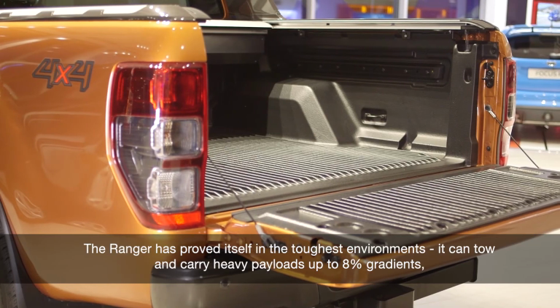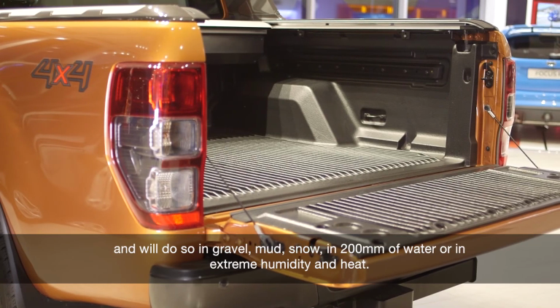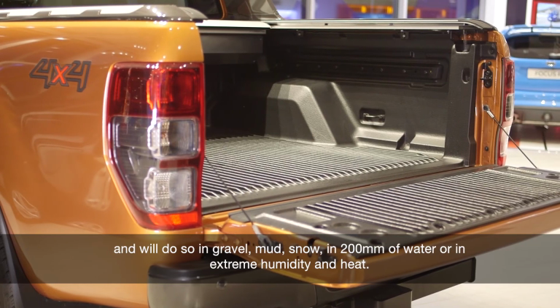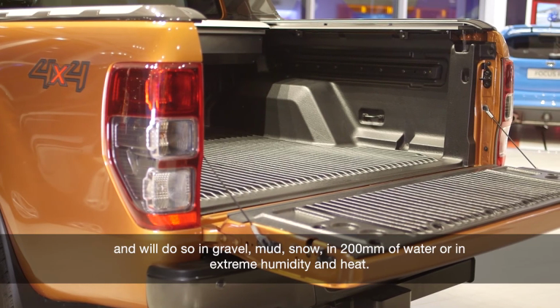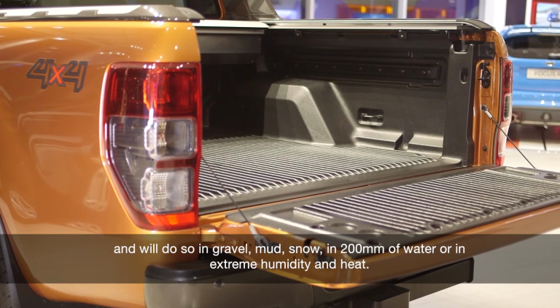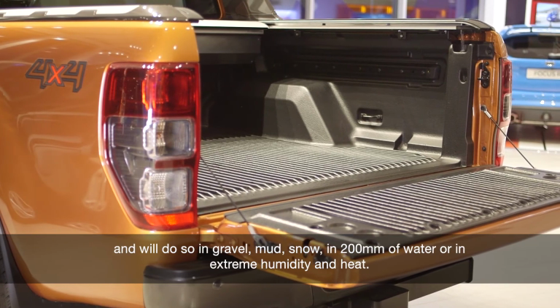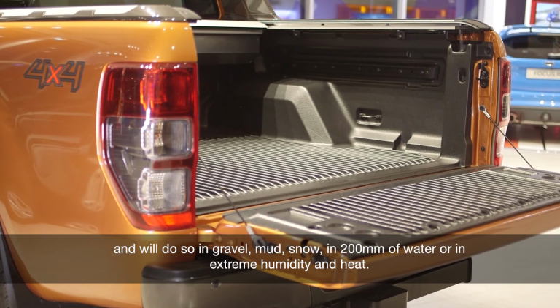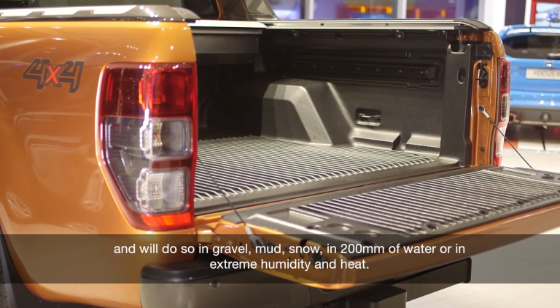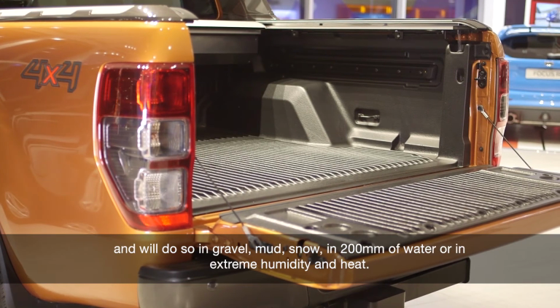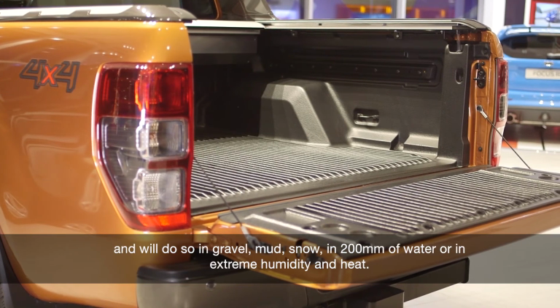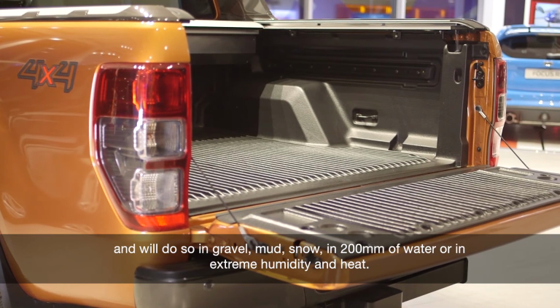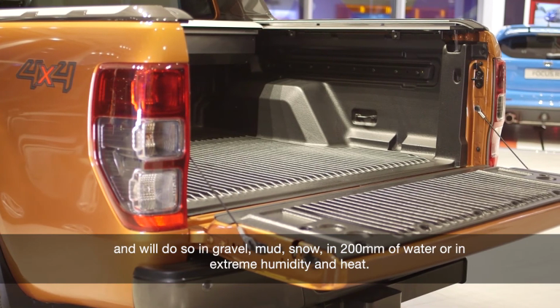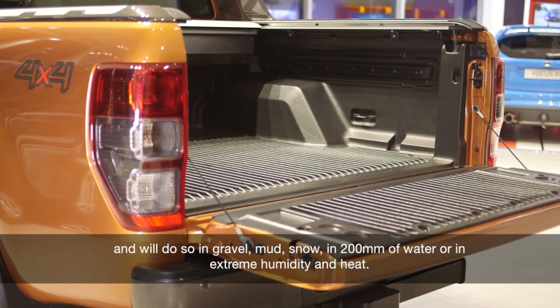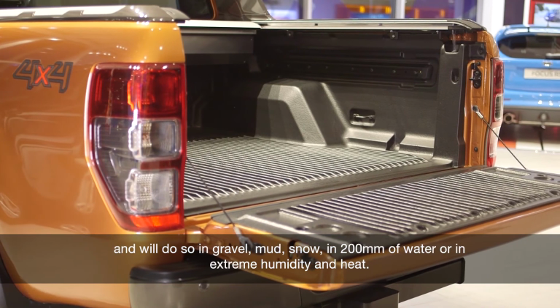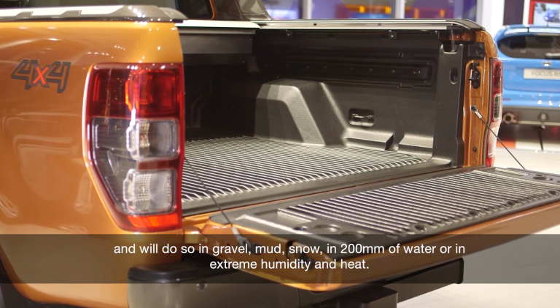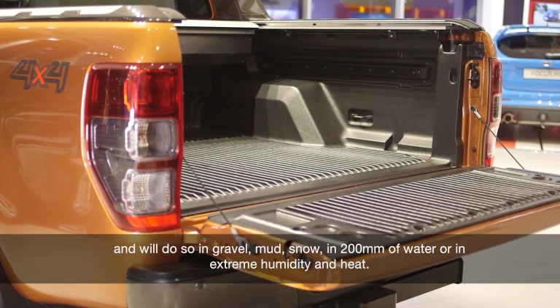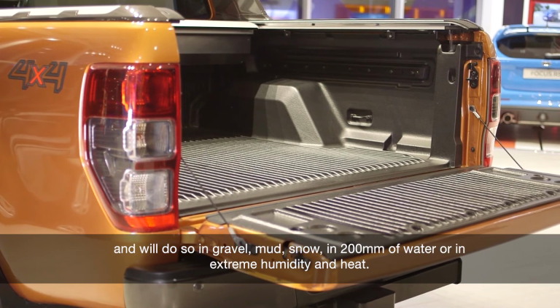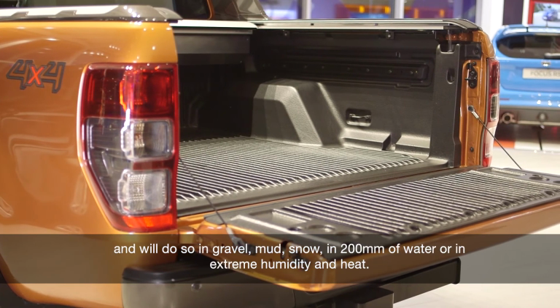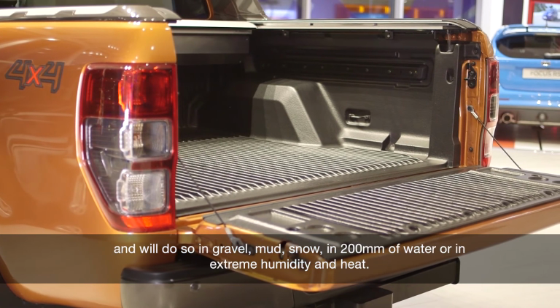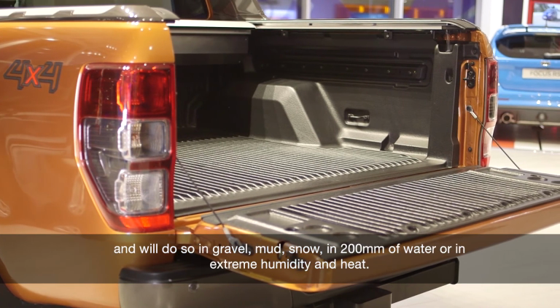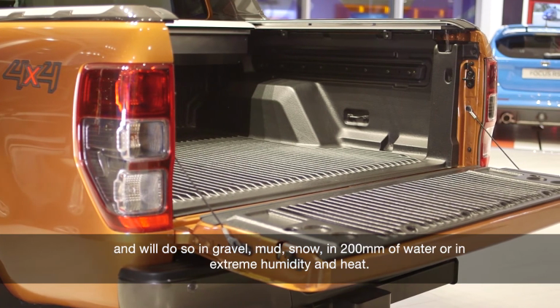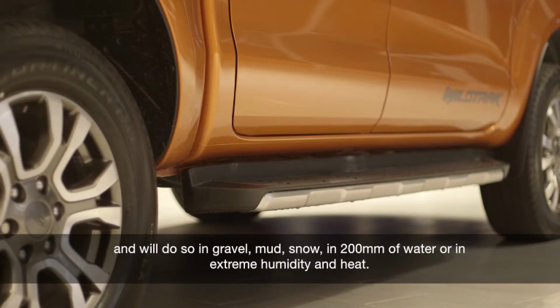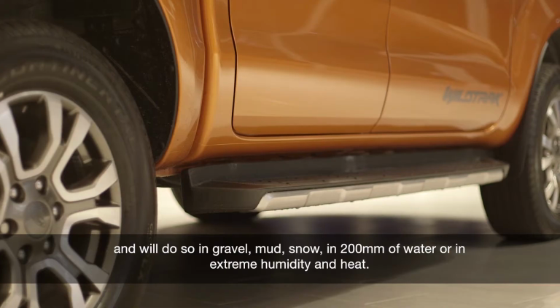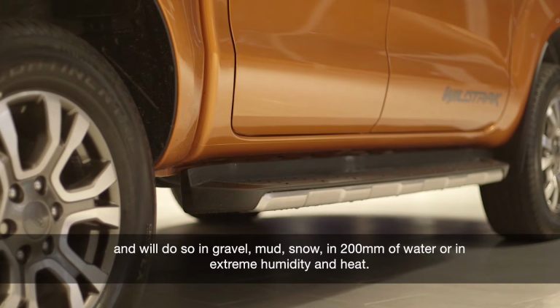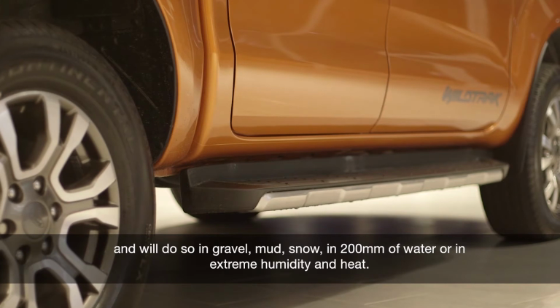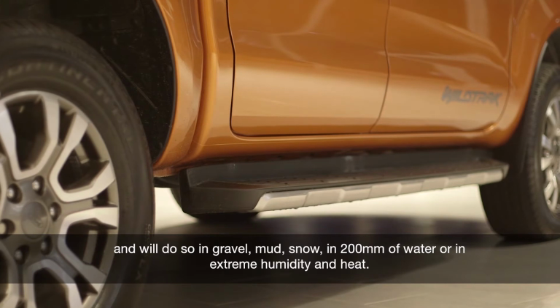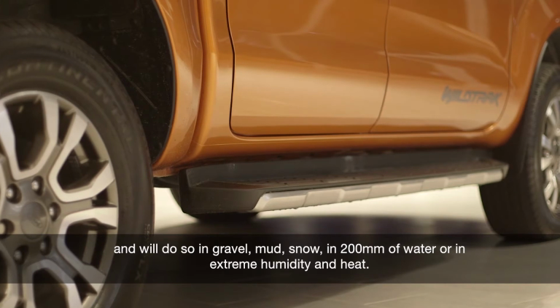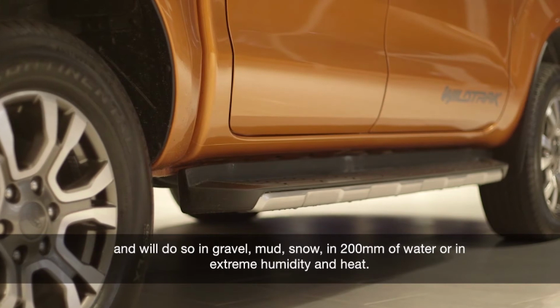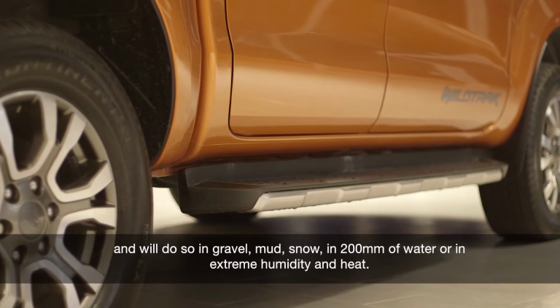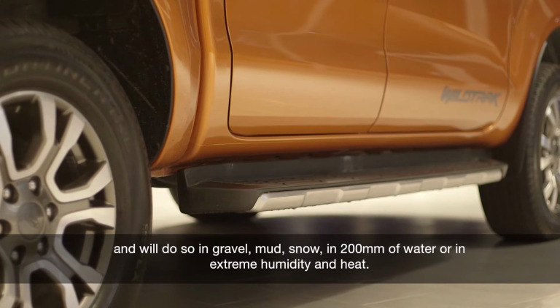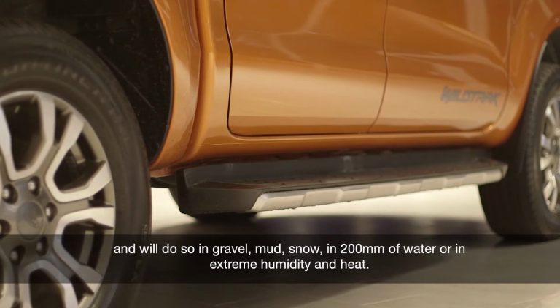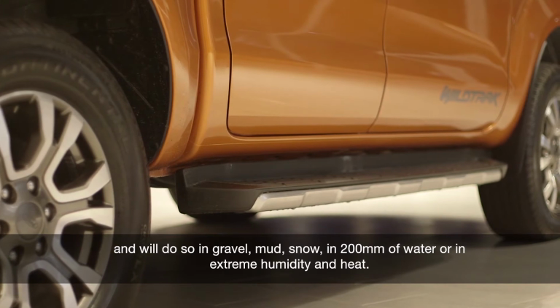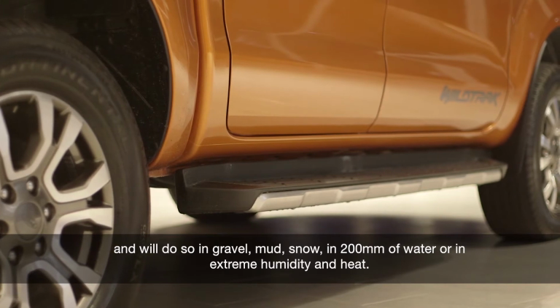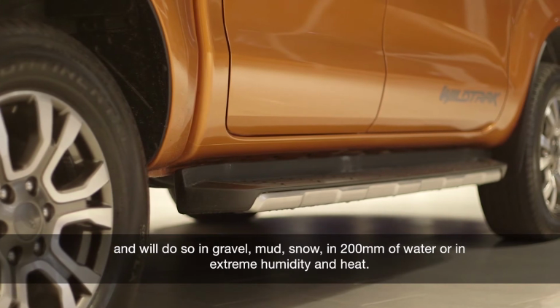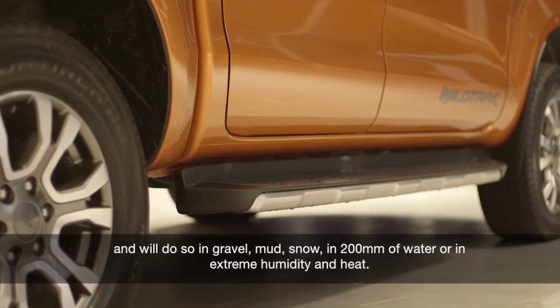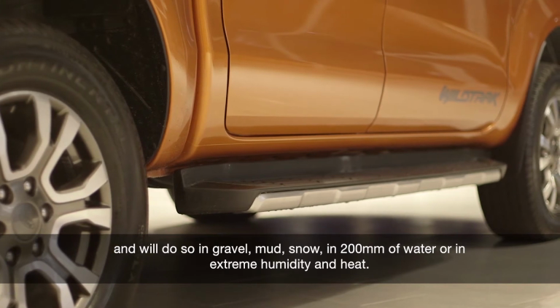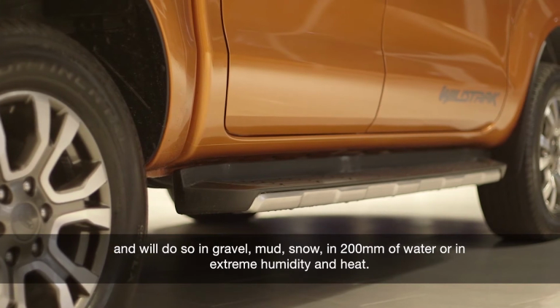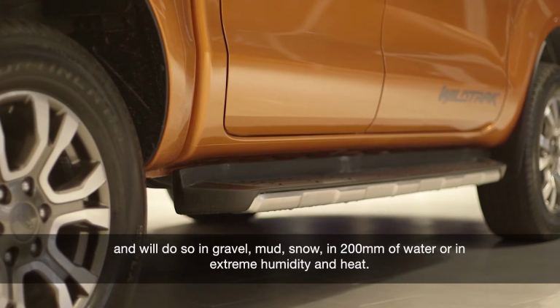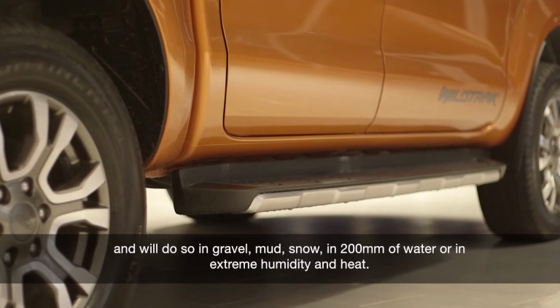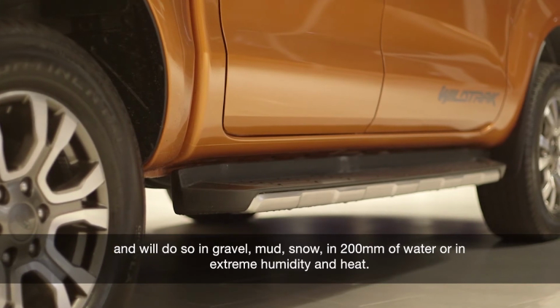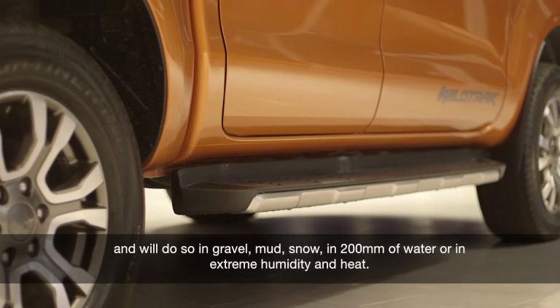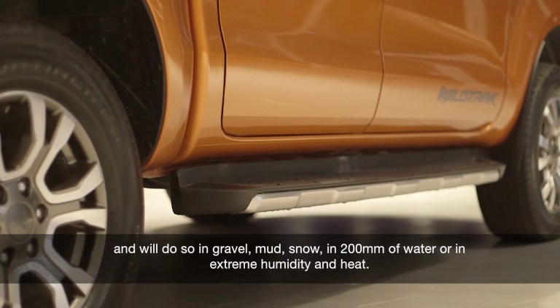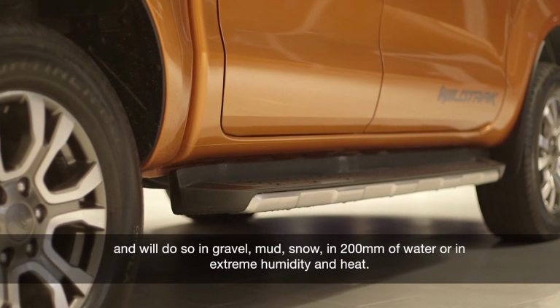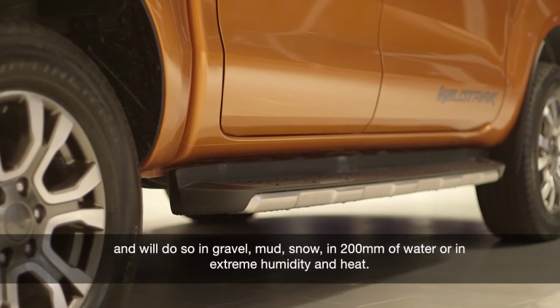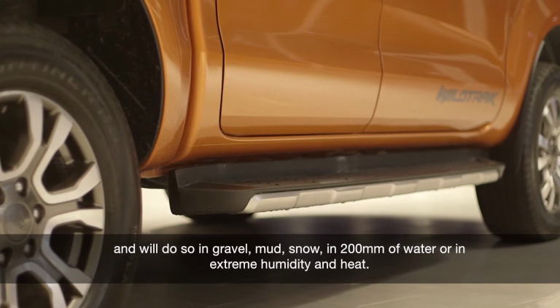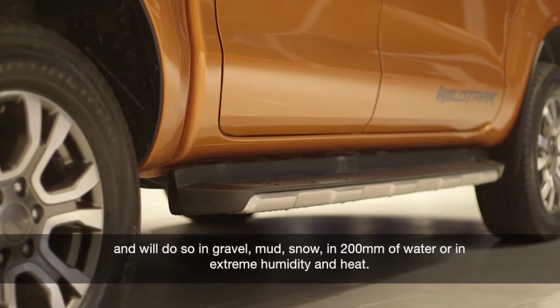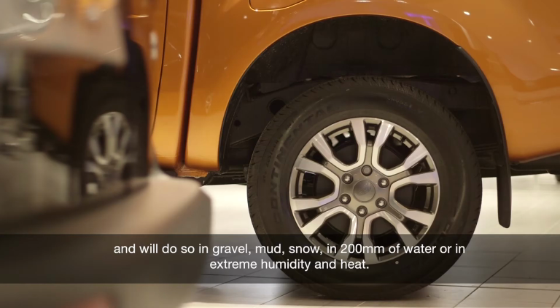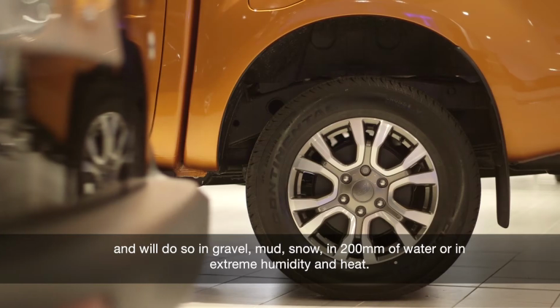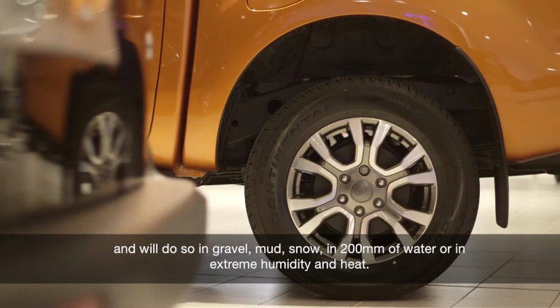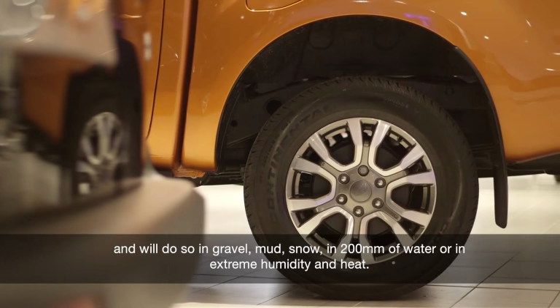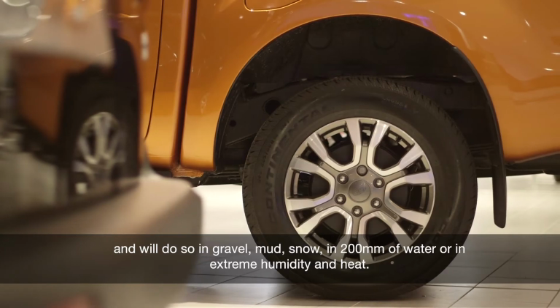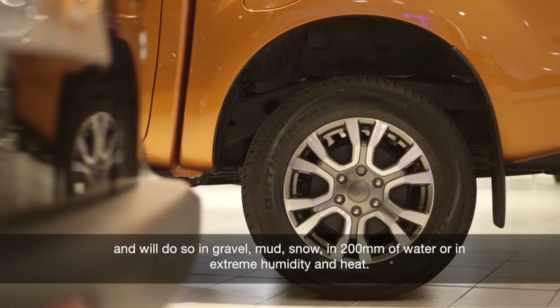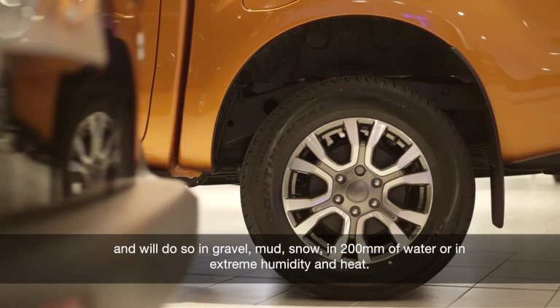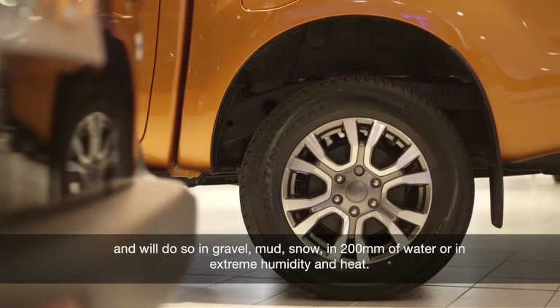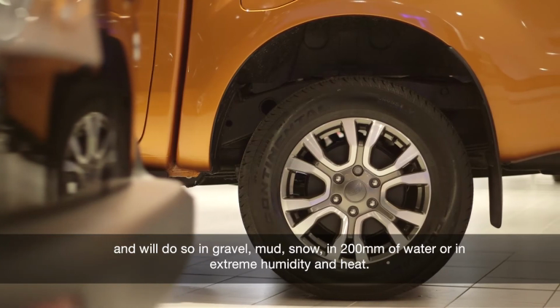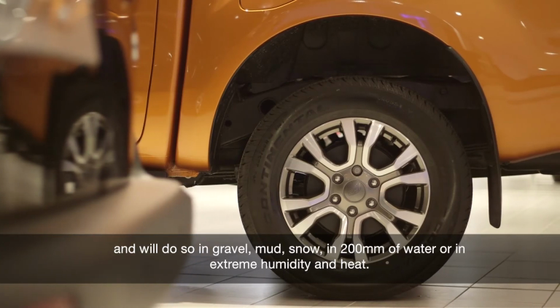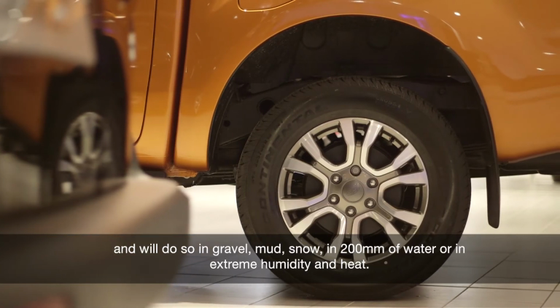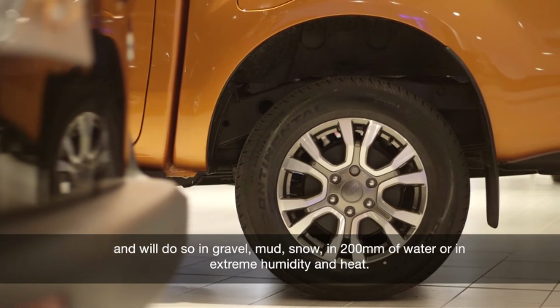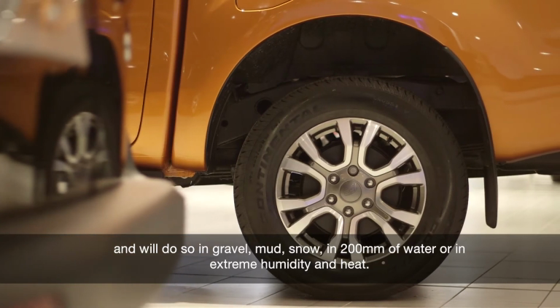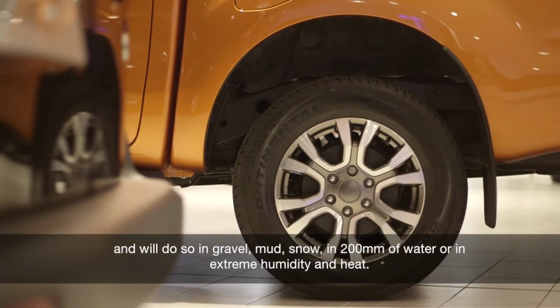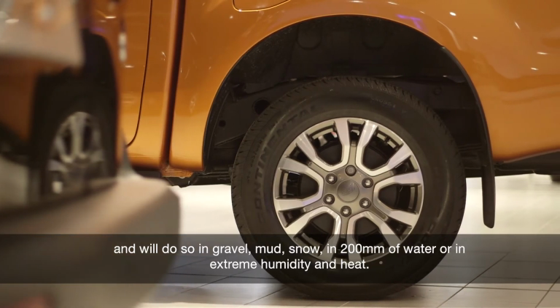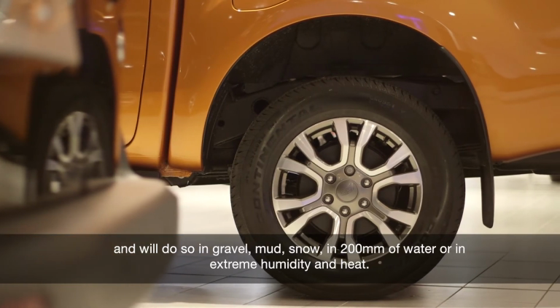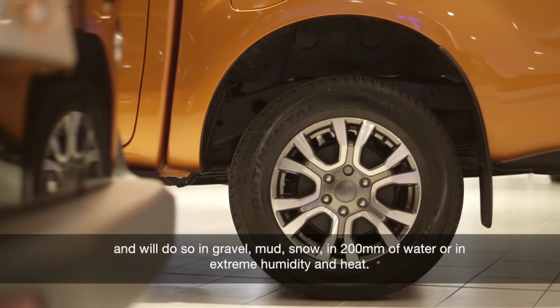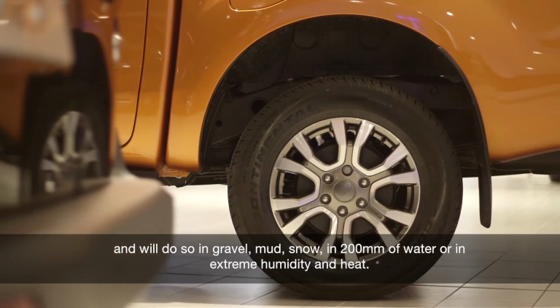It will do so in gravel, mud, snow, in 200mm of water, or in extreme humidity and heat.